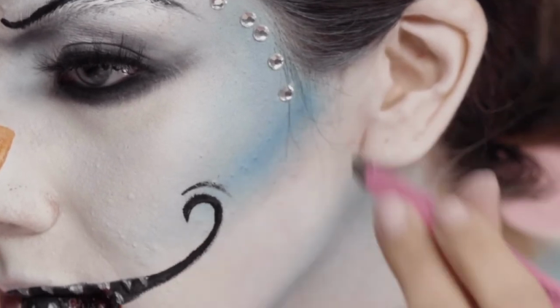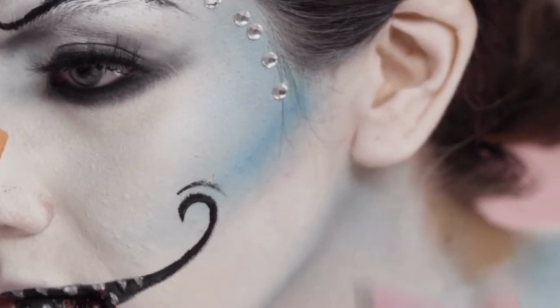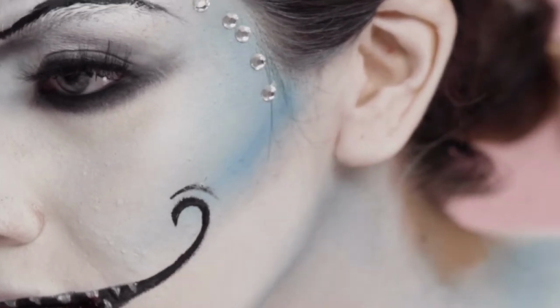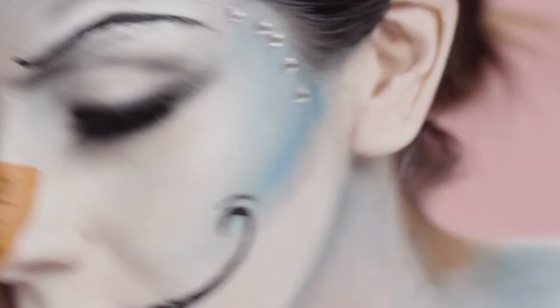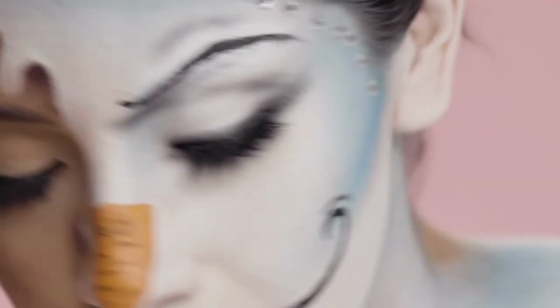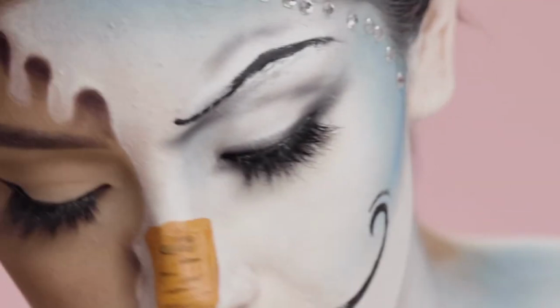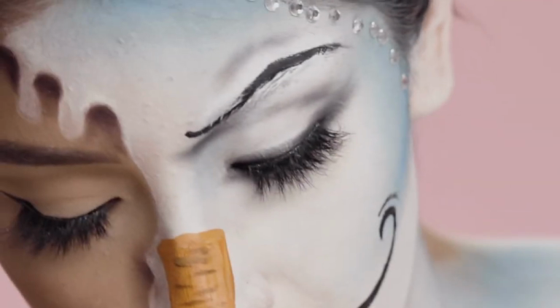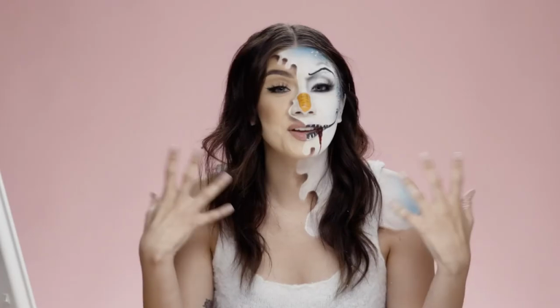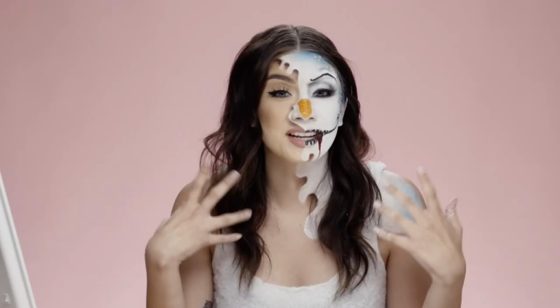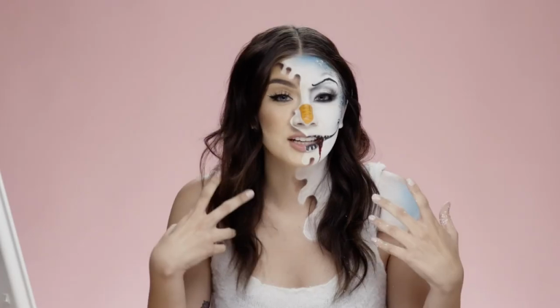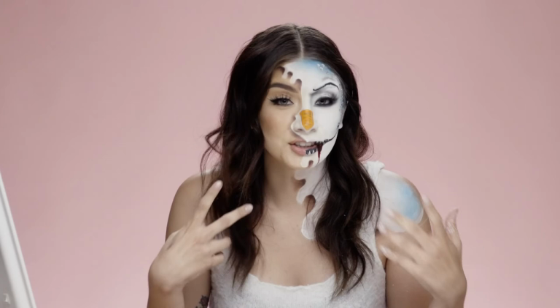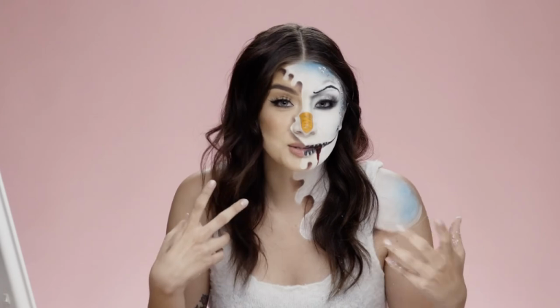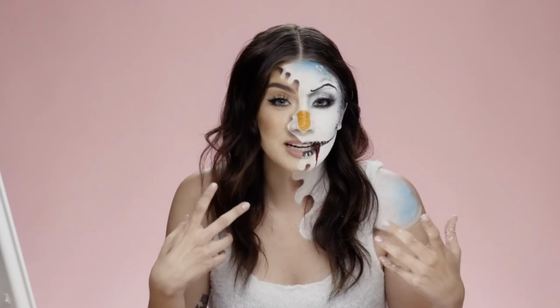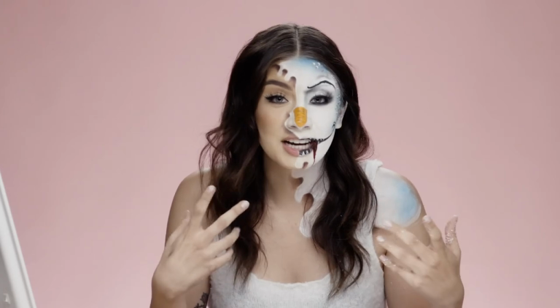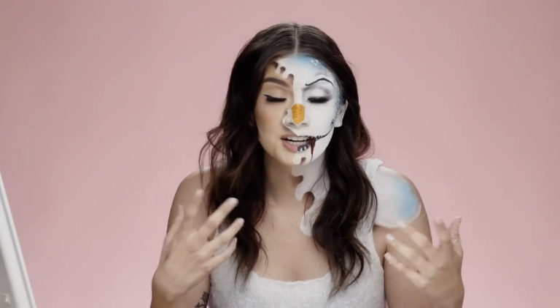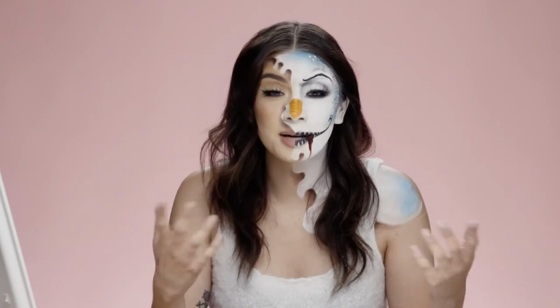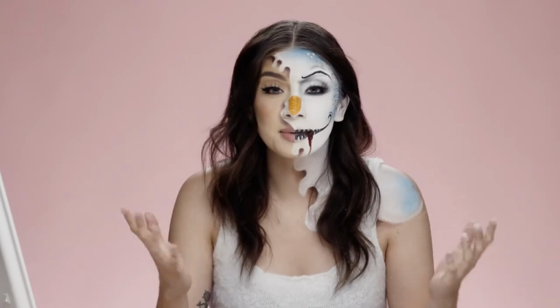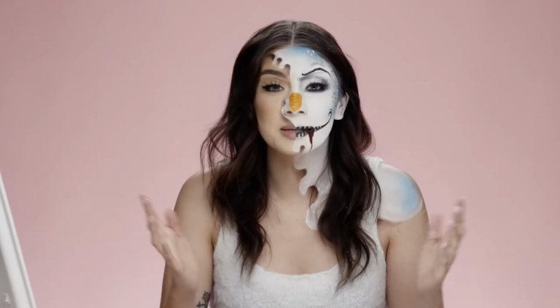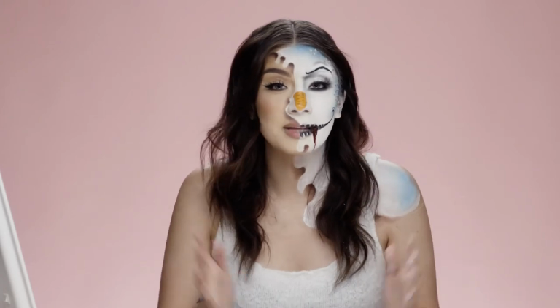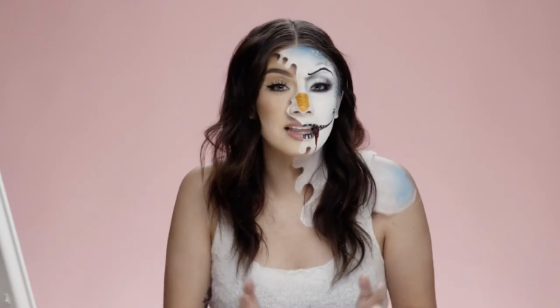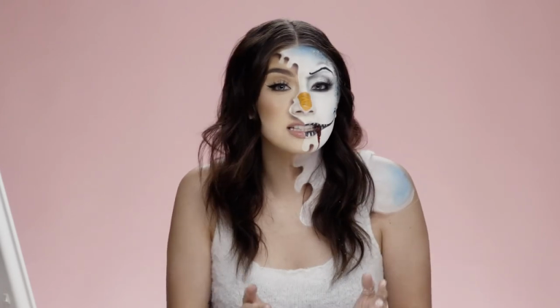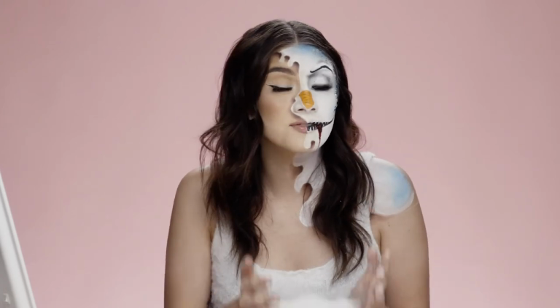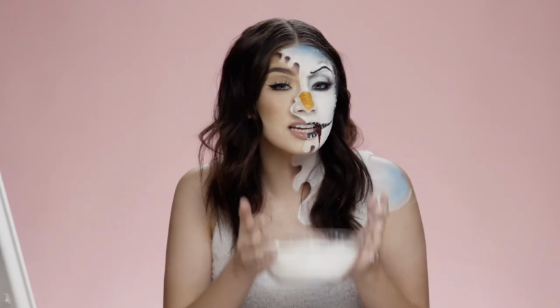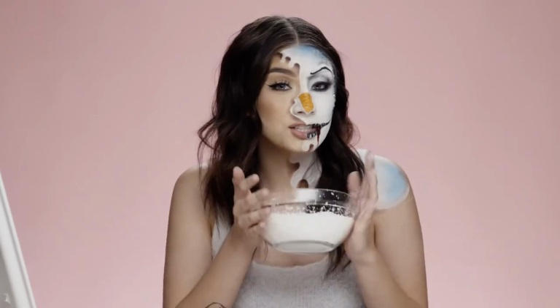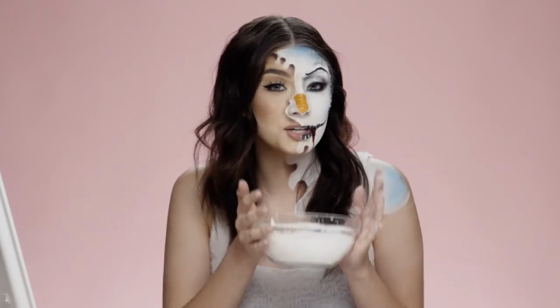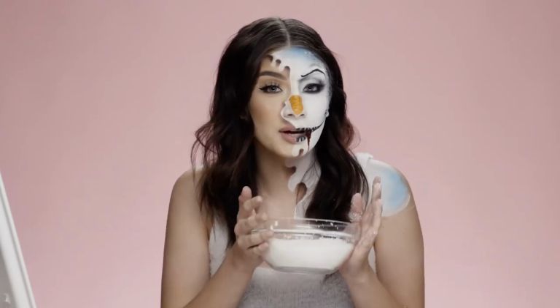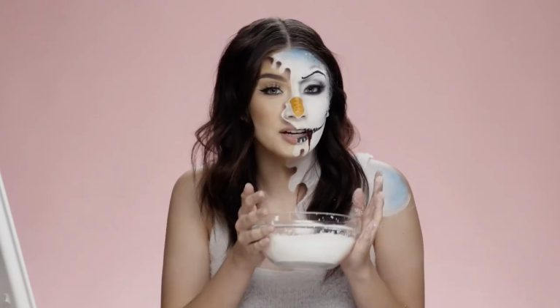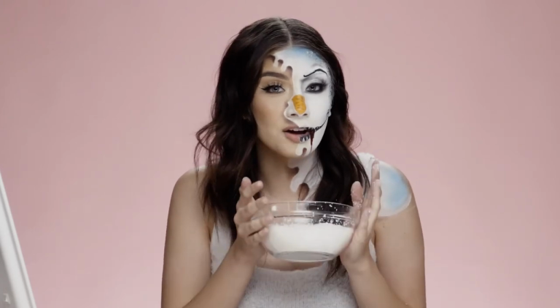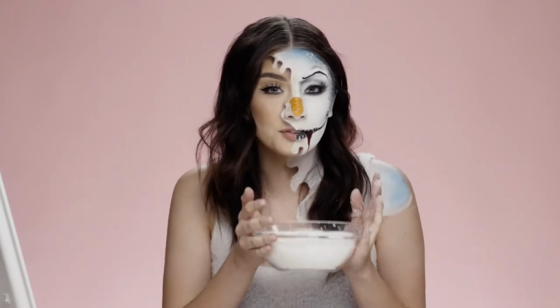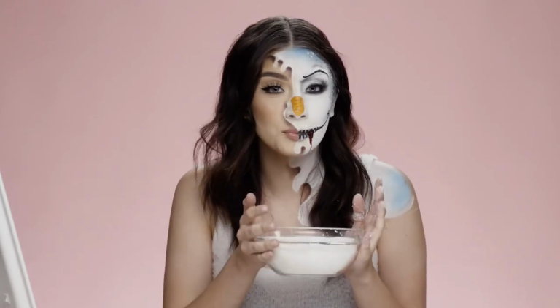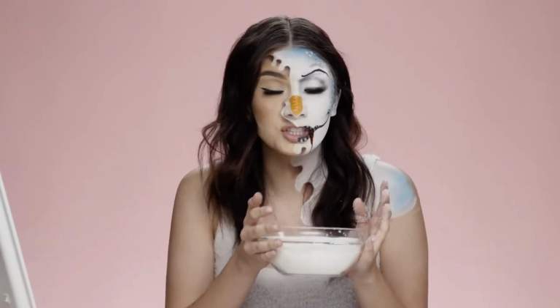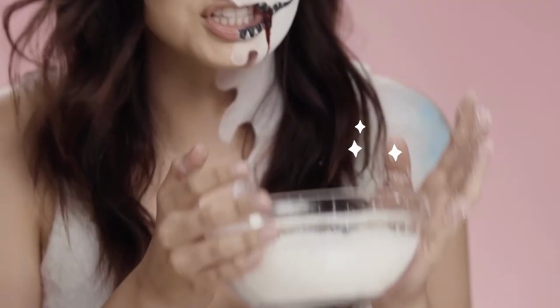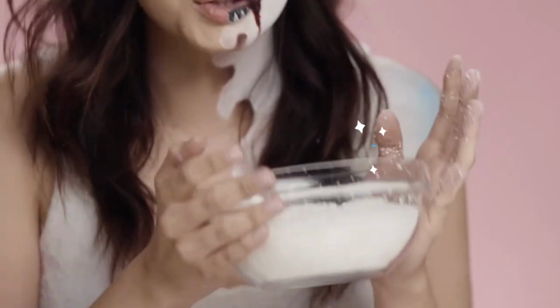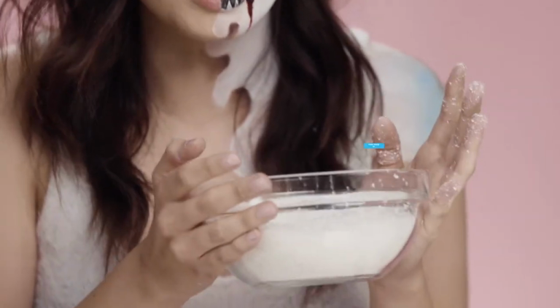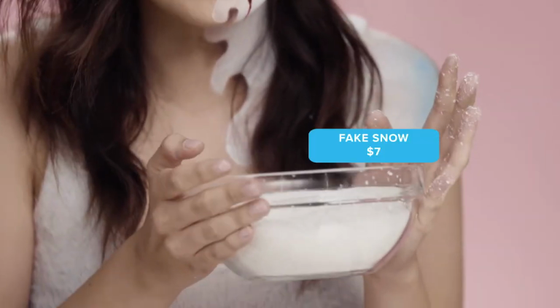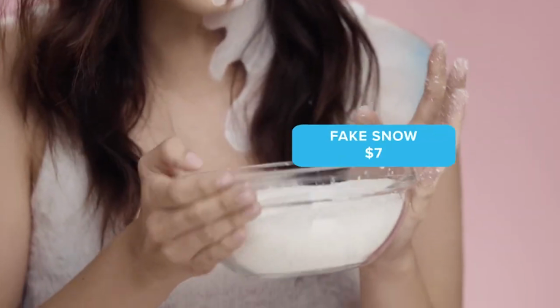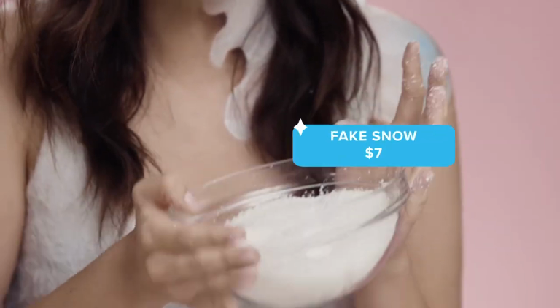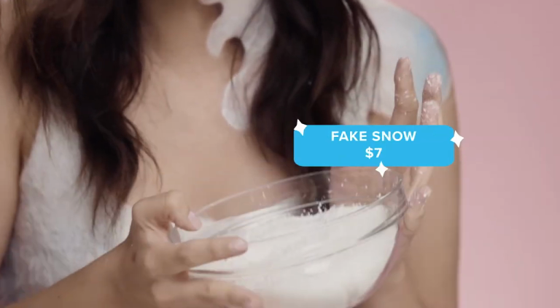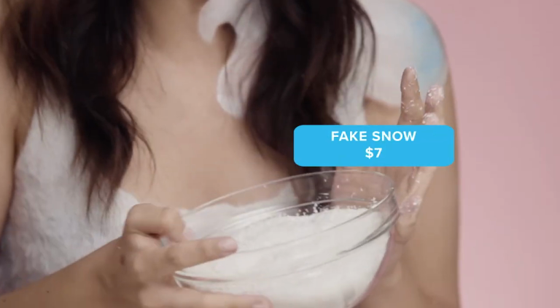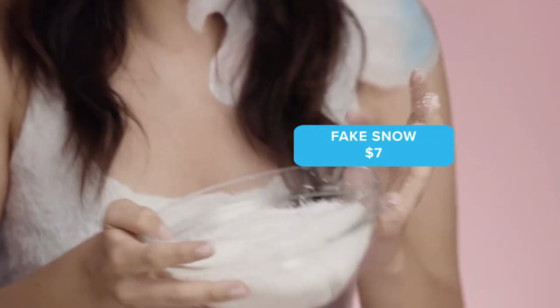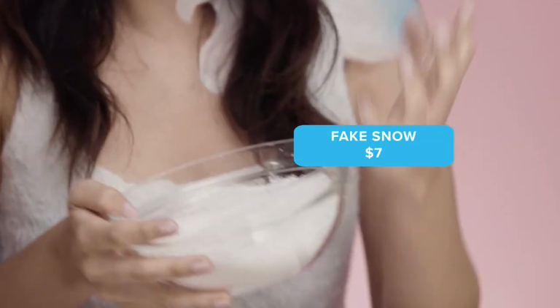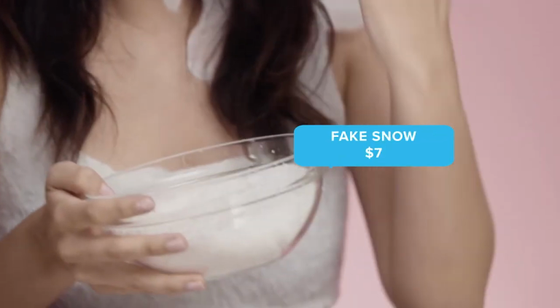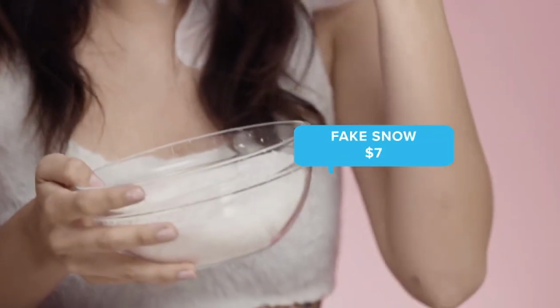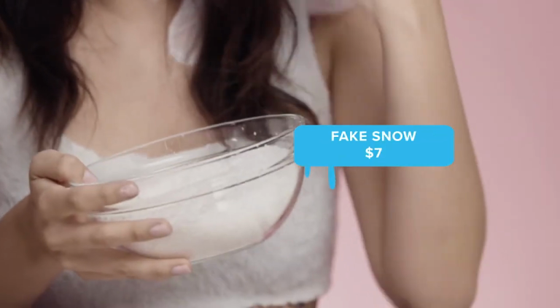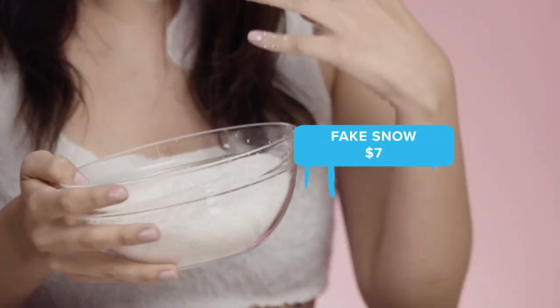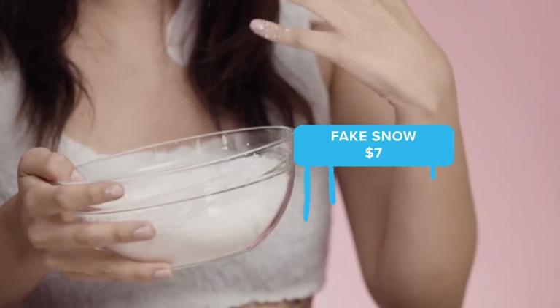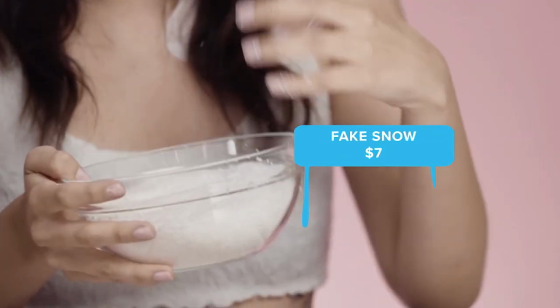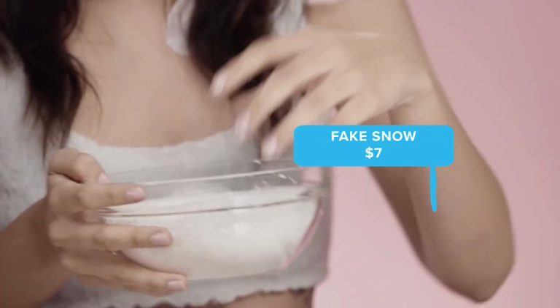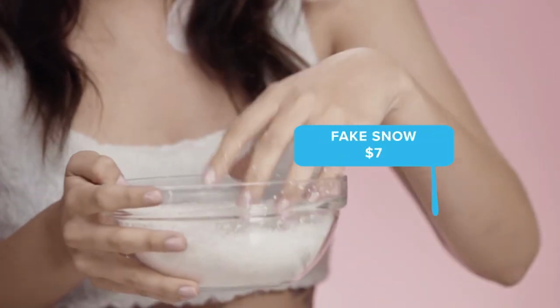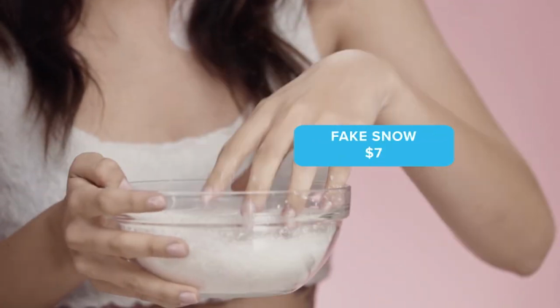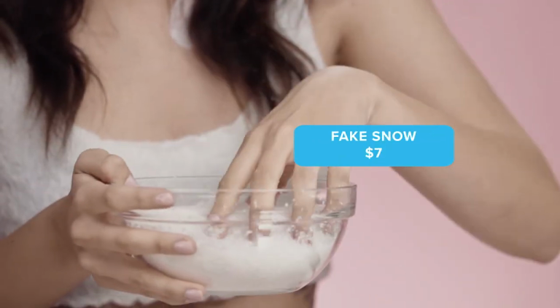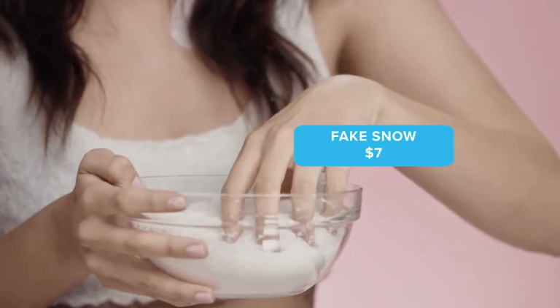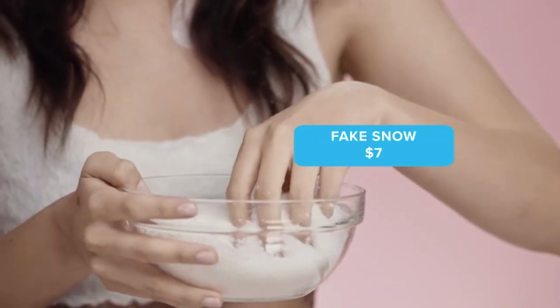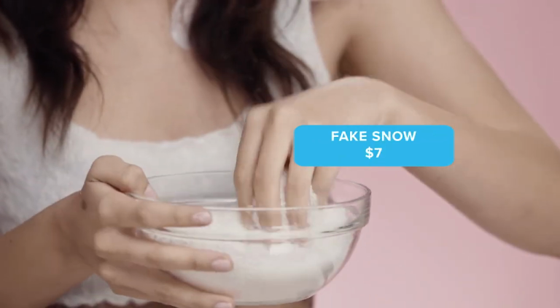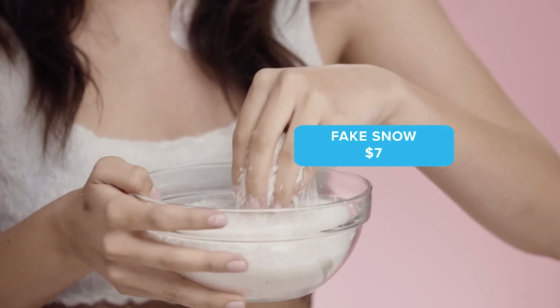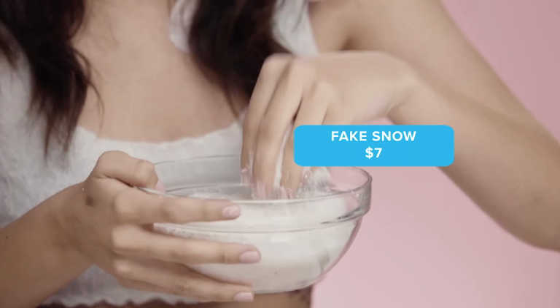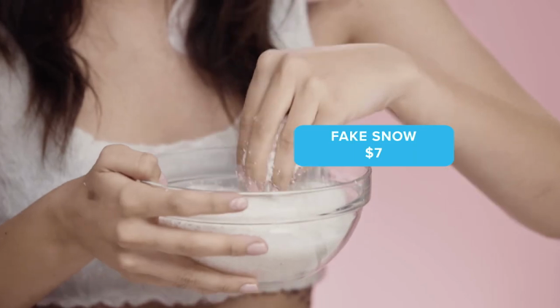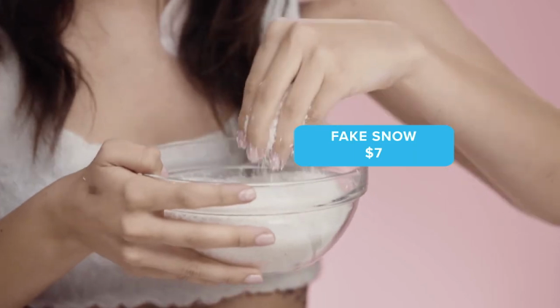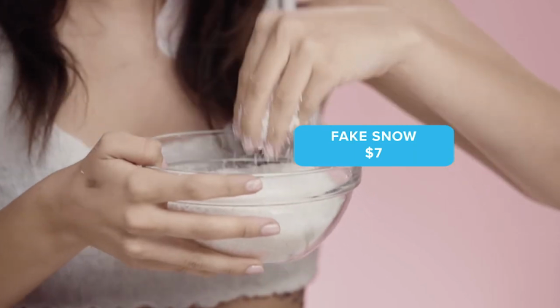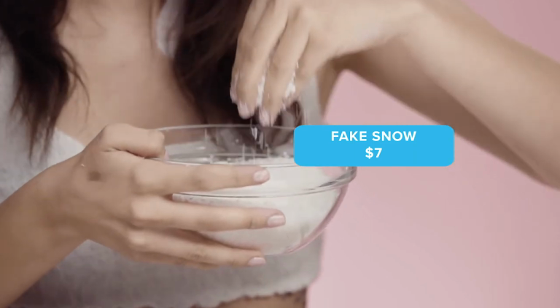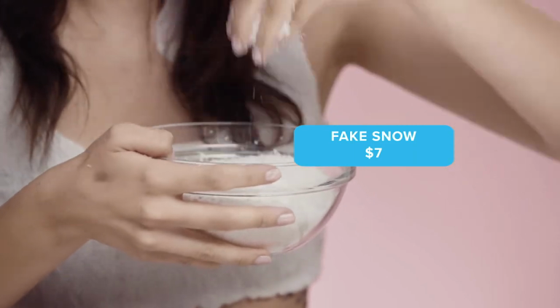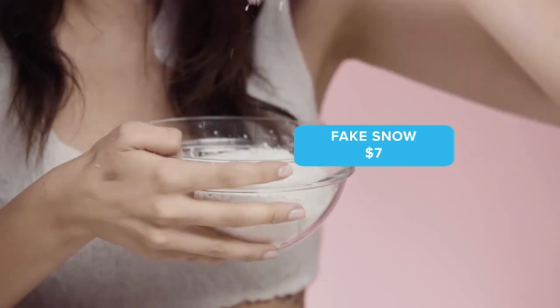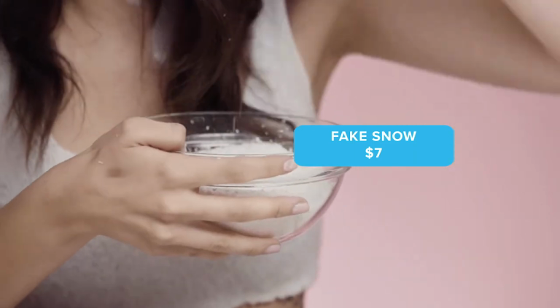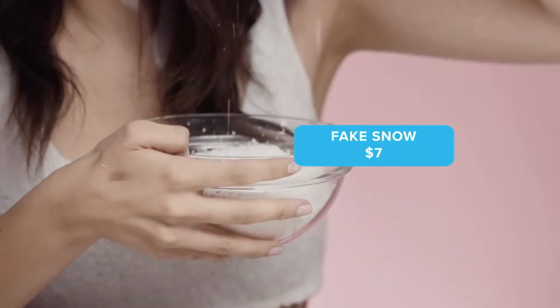Alright everyone, now that I've curled my hair, I'm going to apply this fake snow I got from Wish. This was $7 and I'm going to put it all over on the side to give it more of a realistic look.